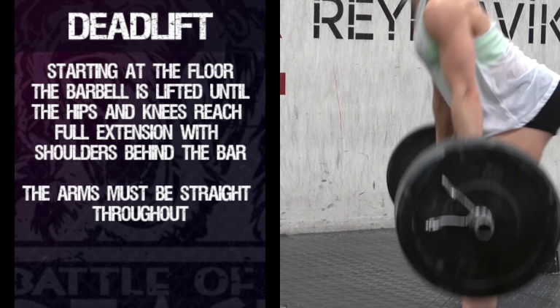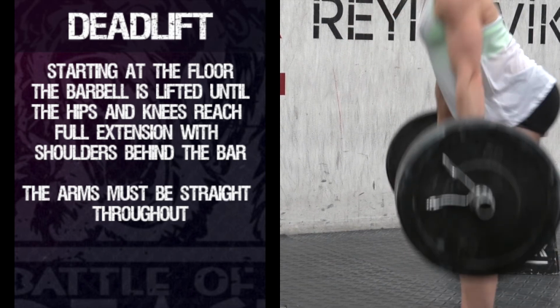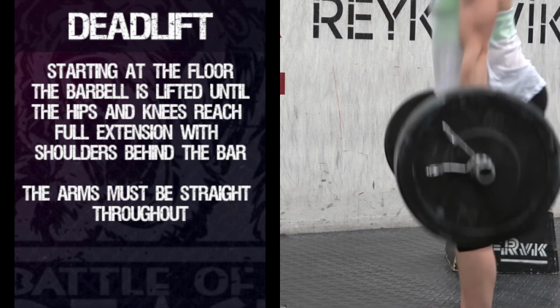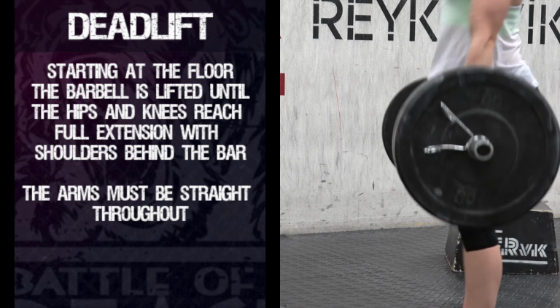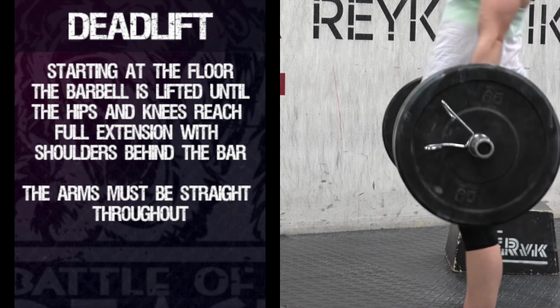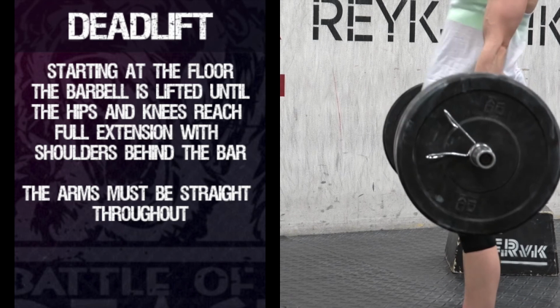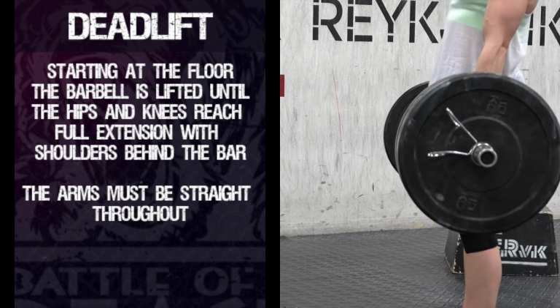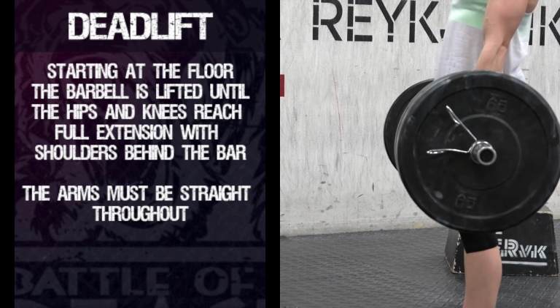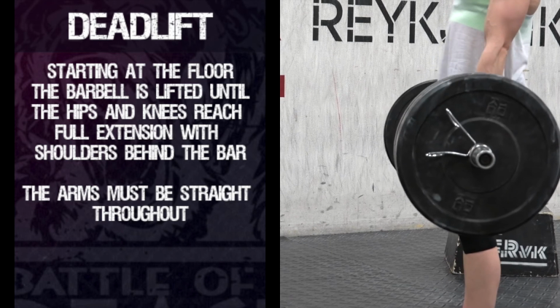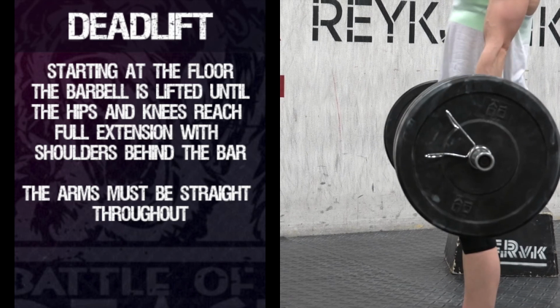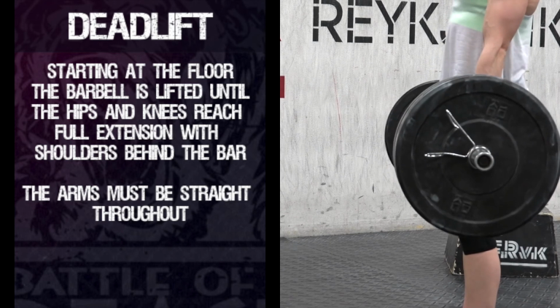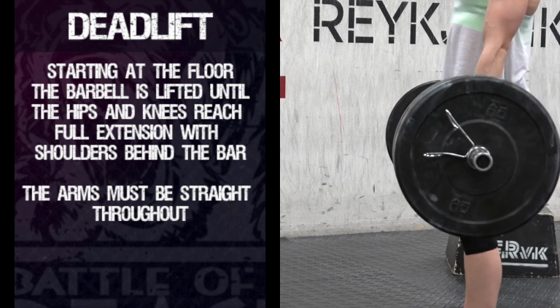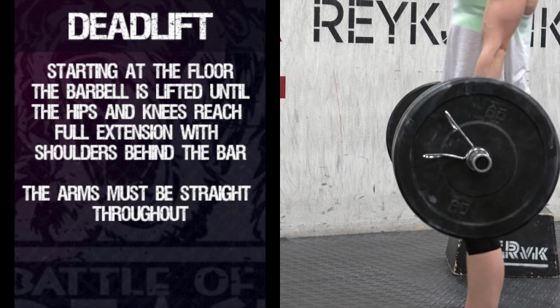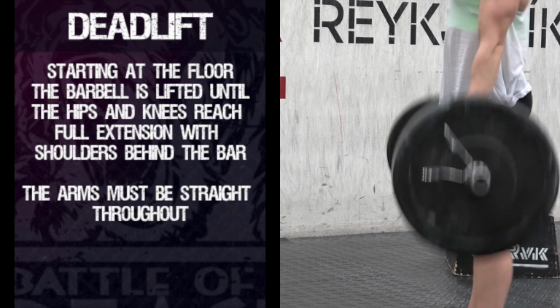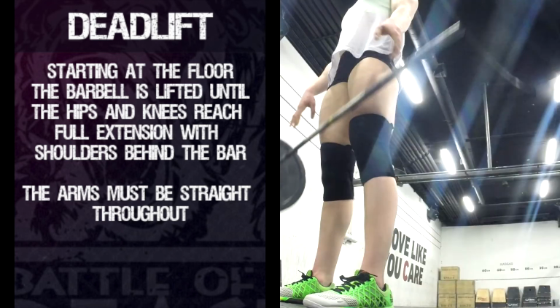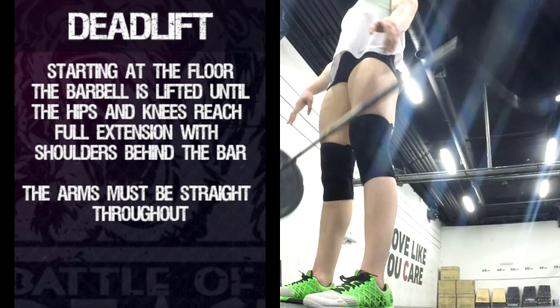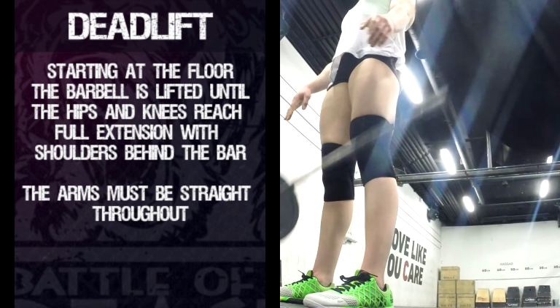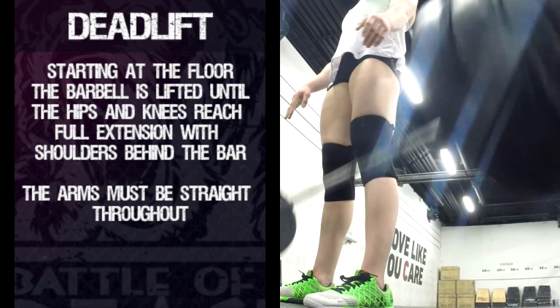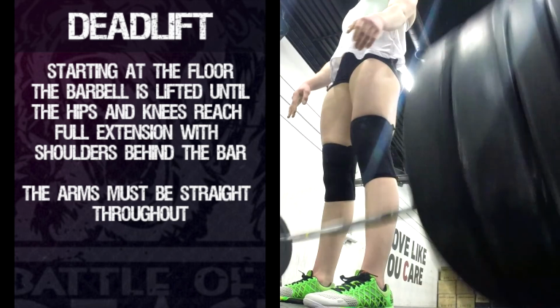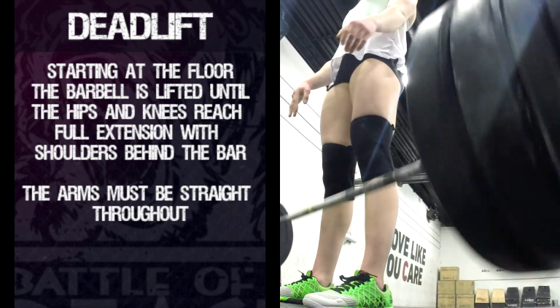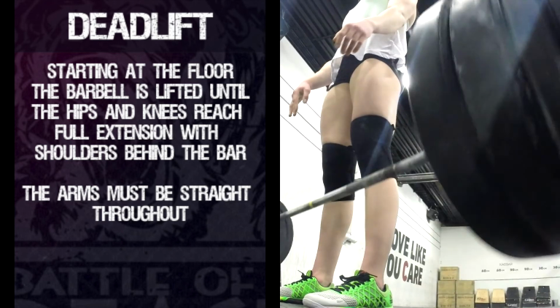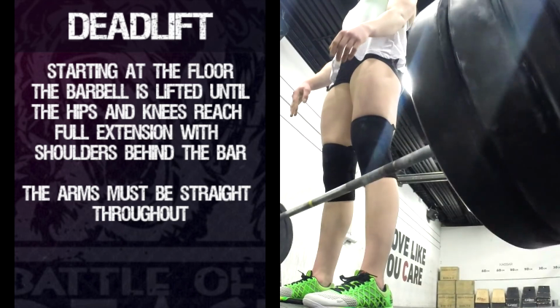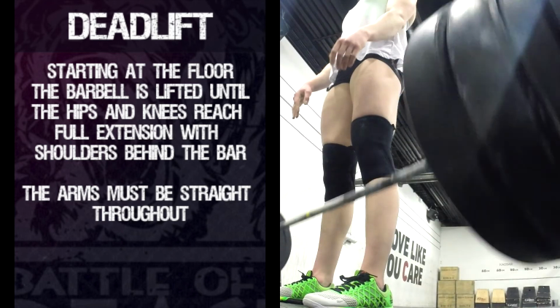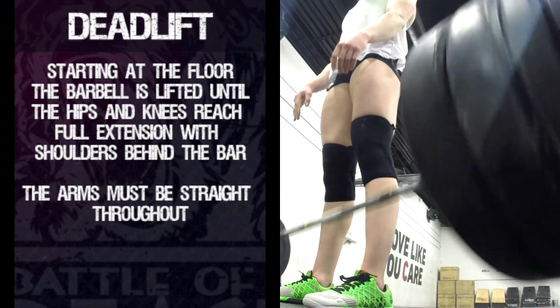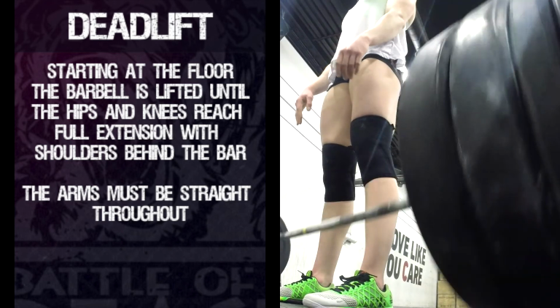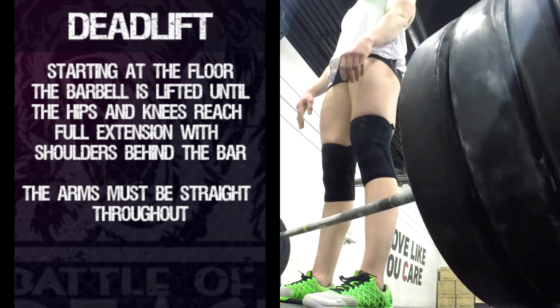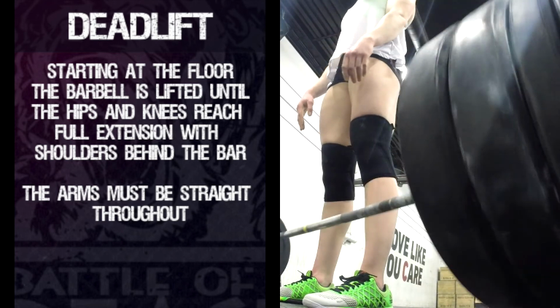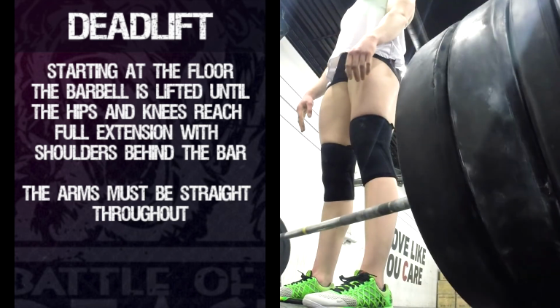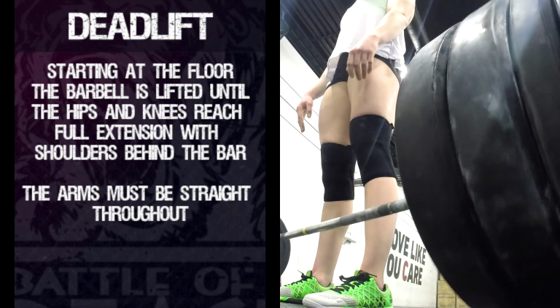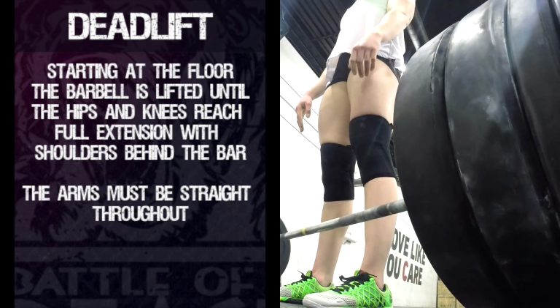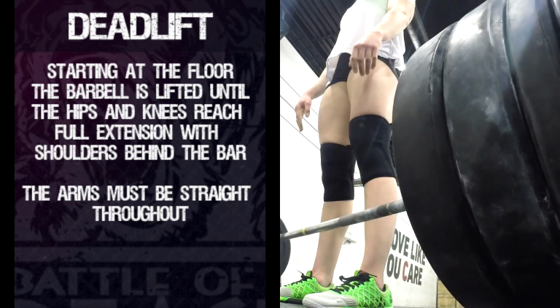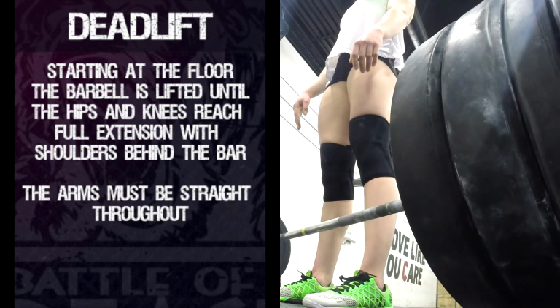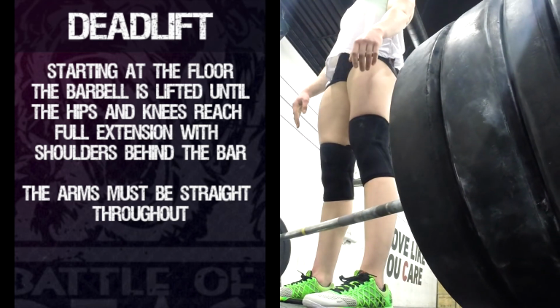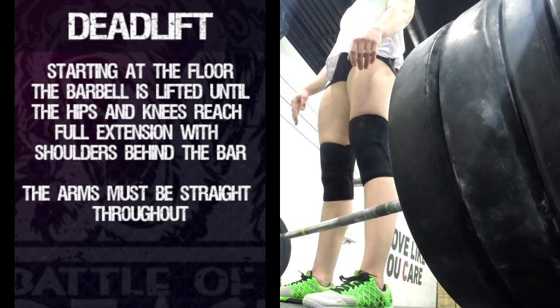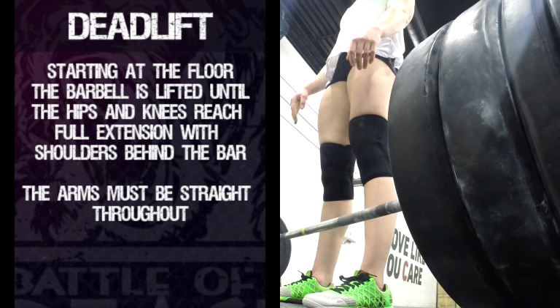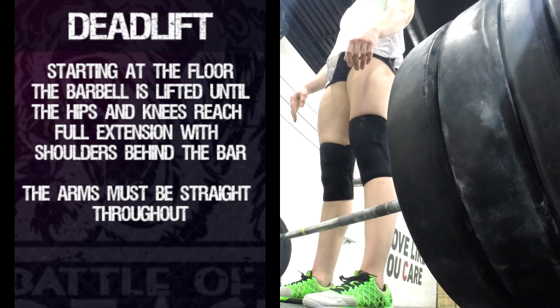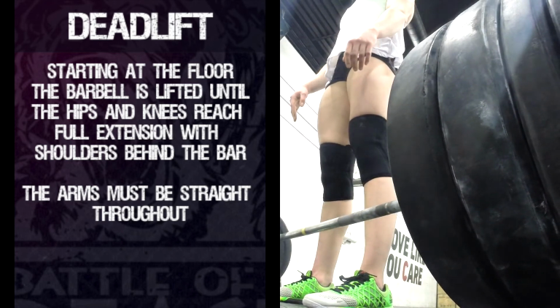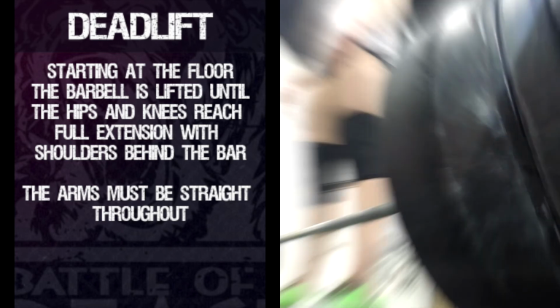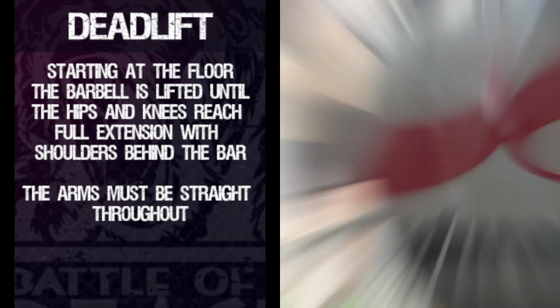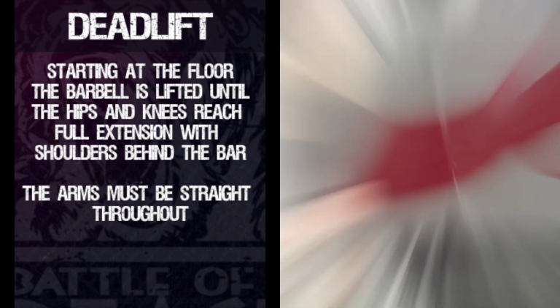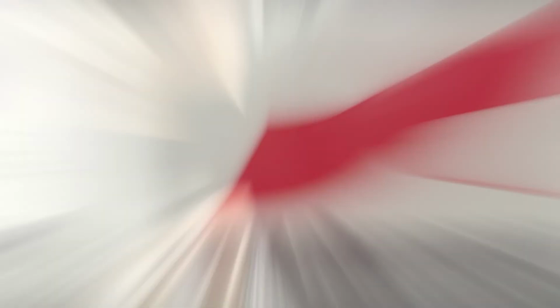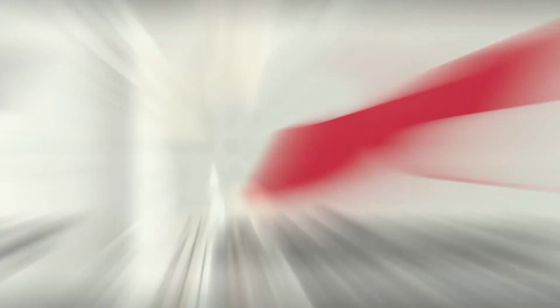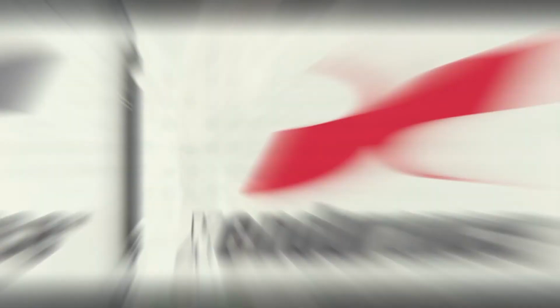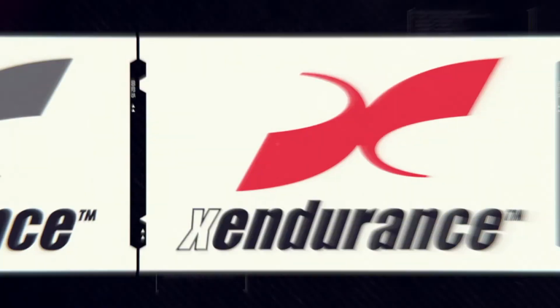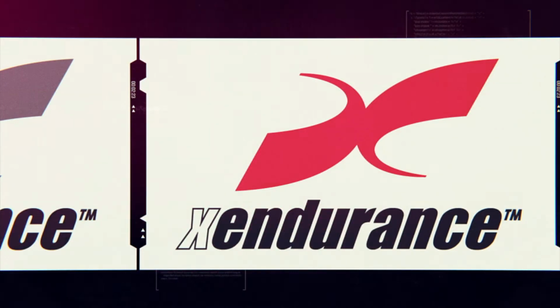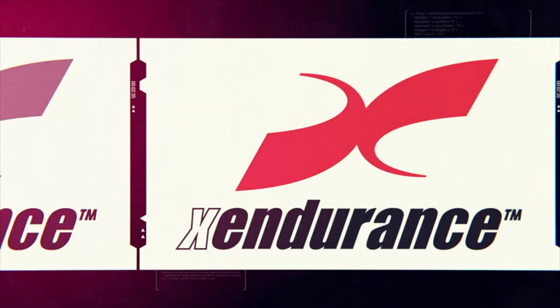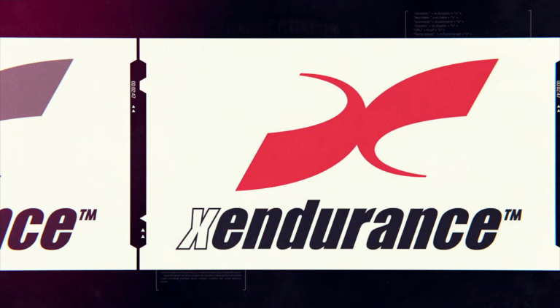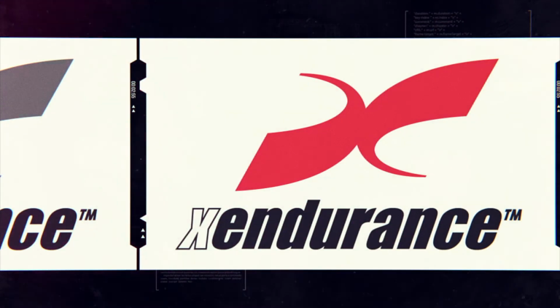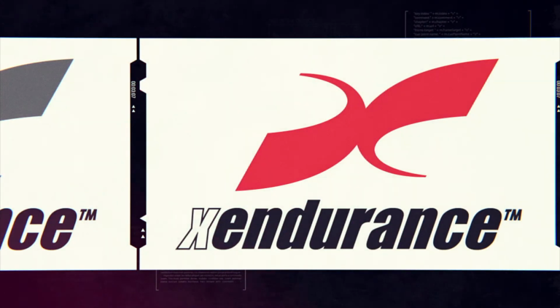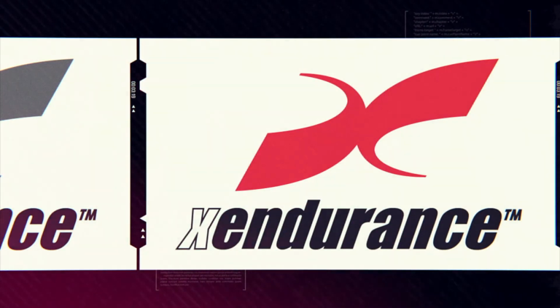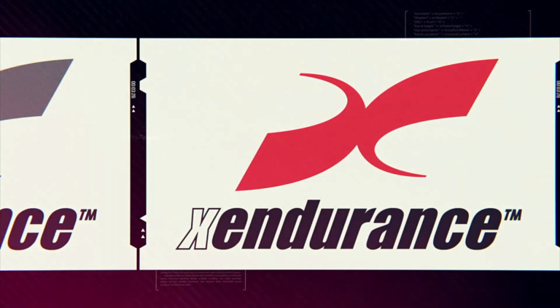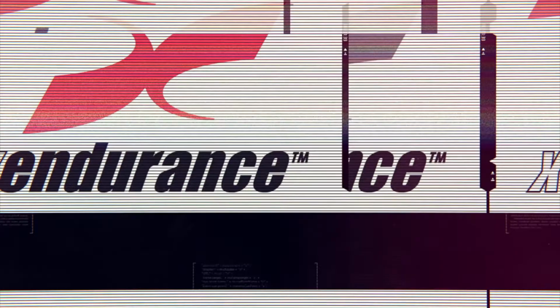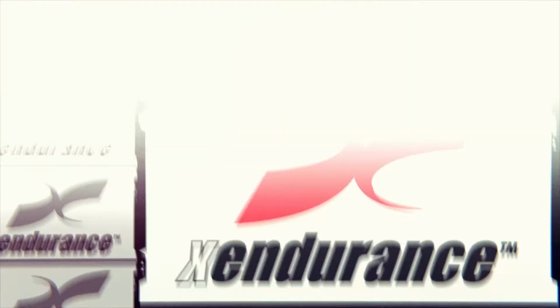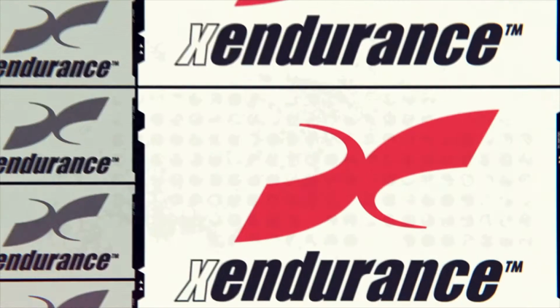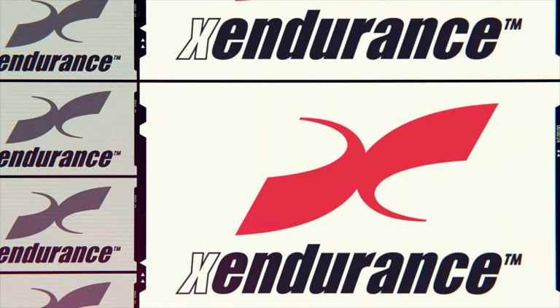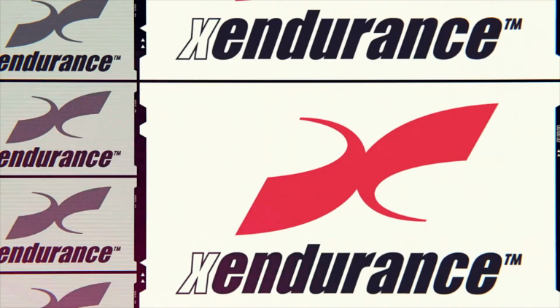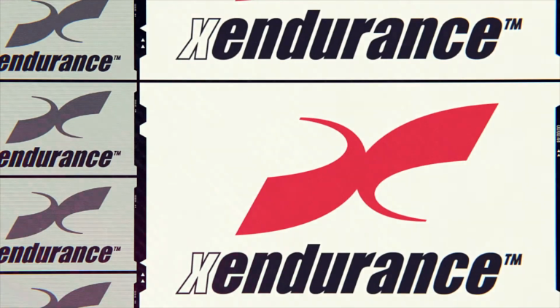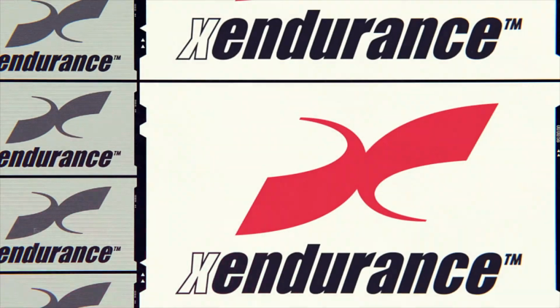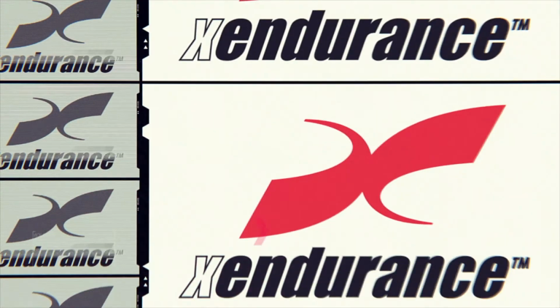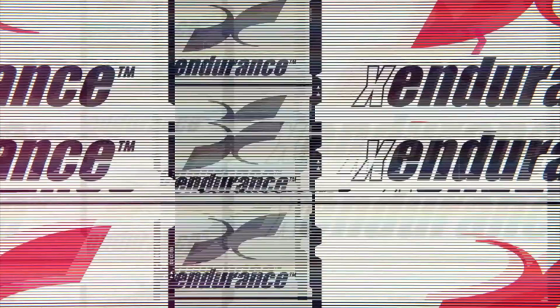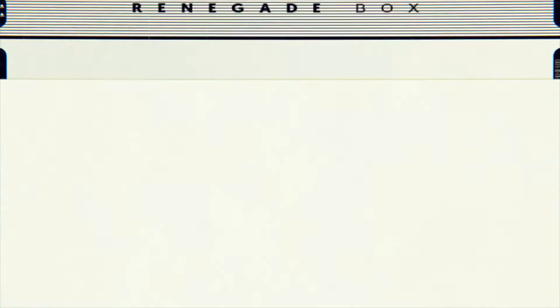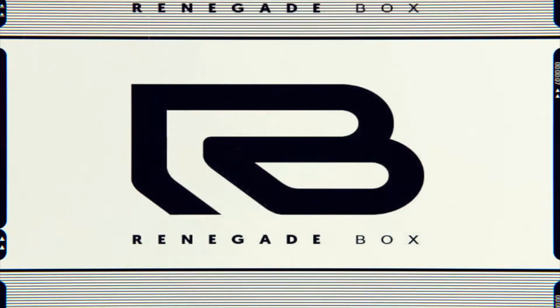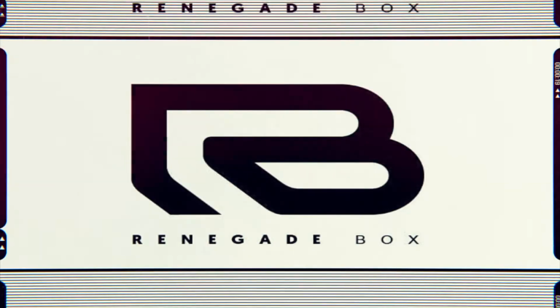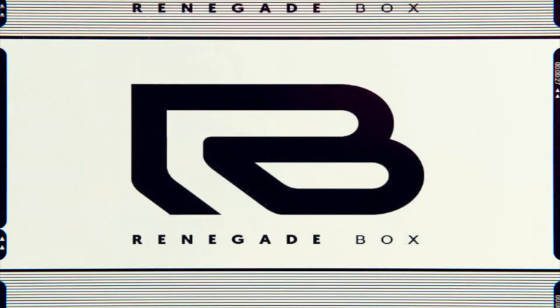Score is total one rep max combined. From all the team at Colchester Events, good luck!